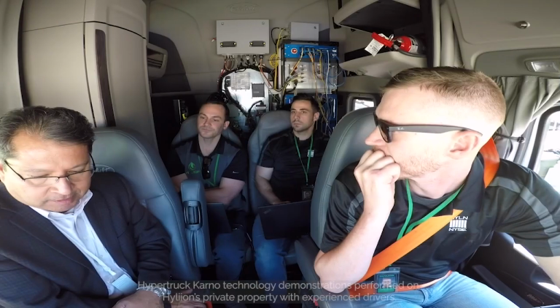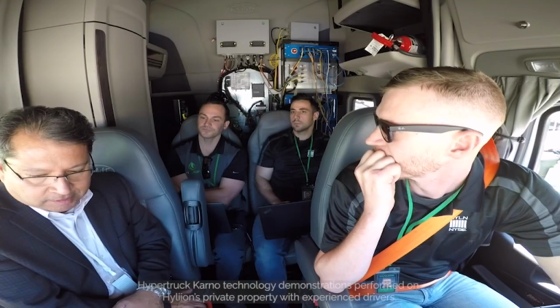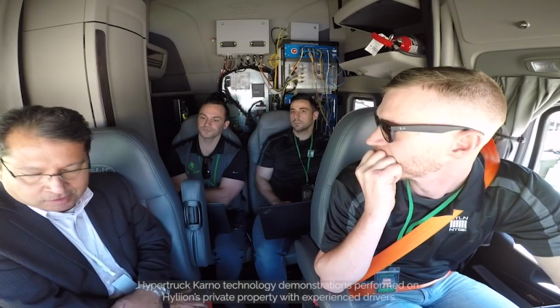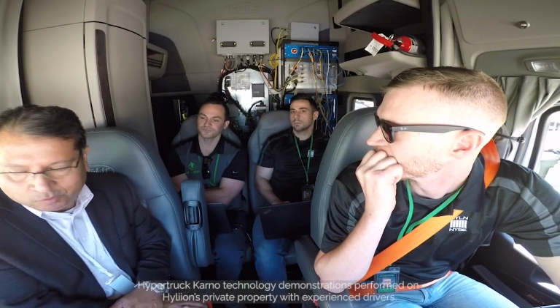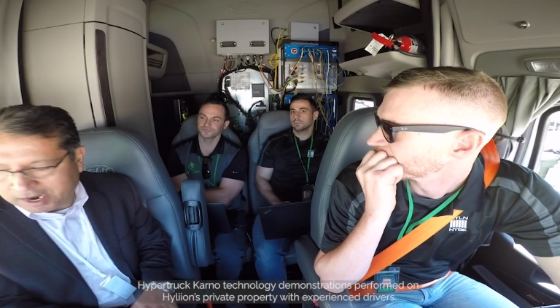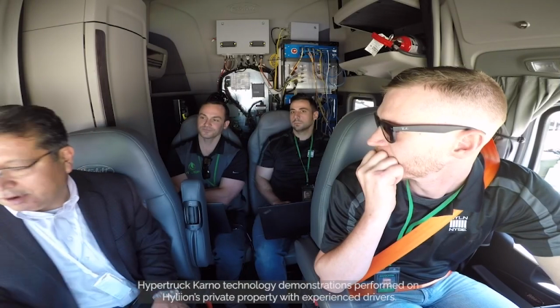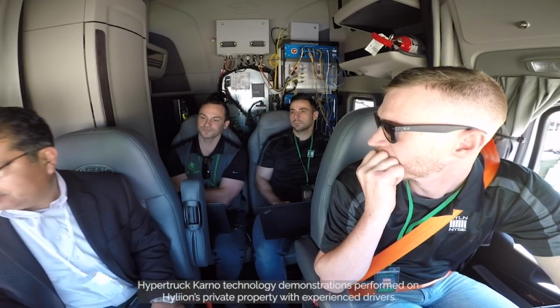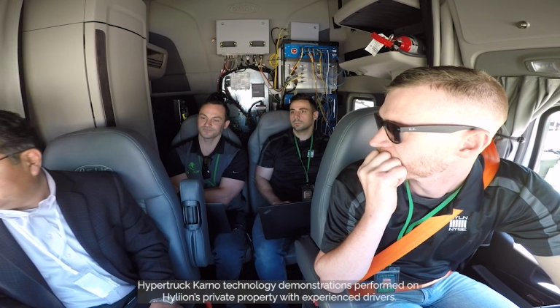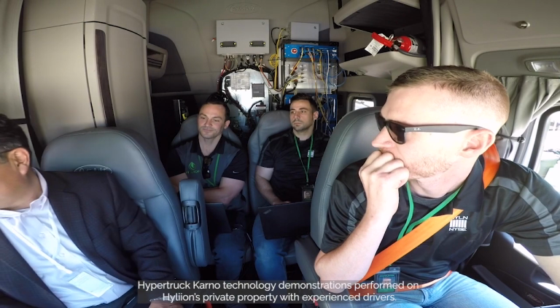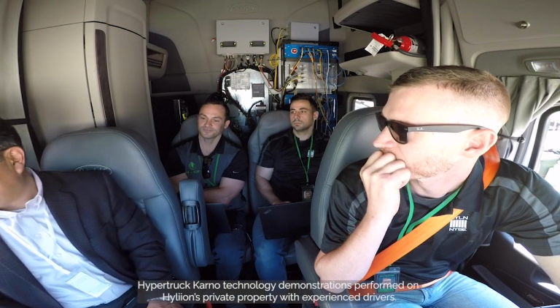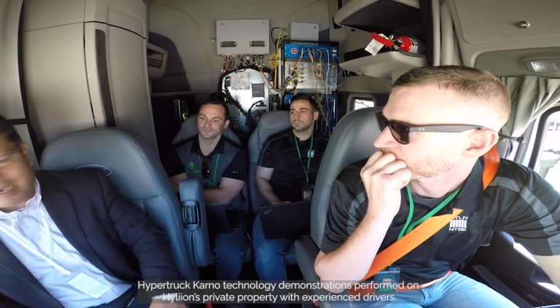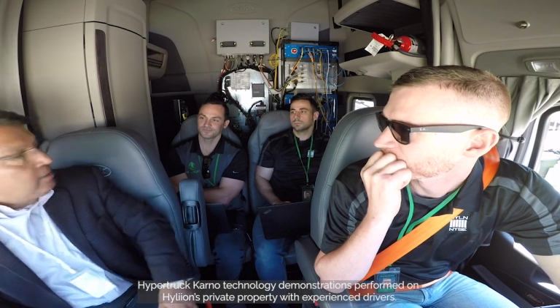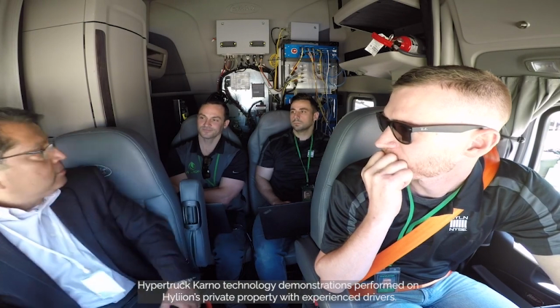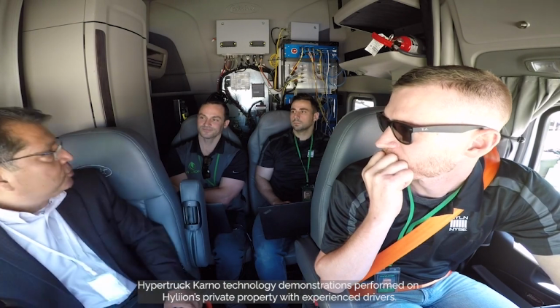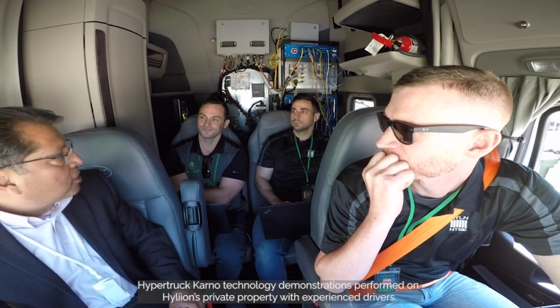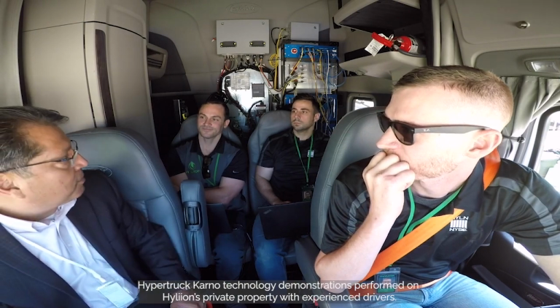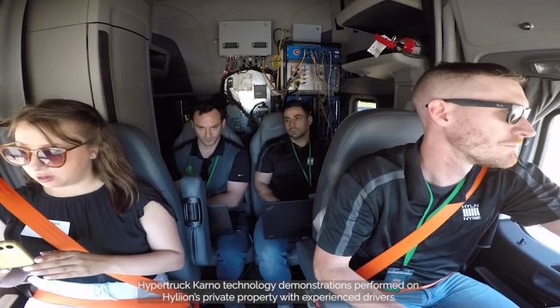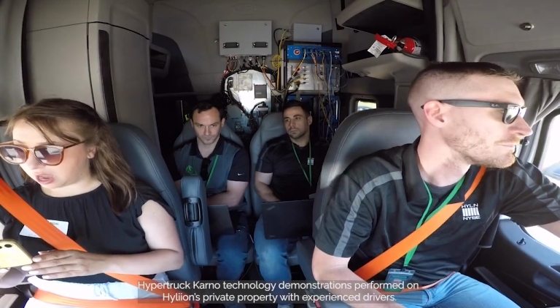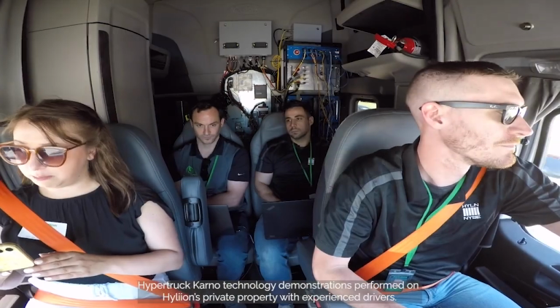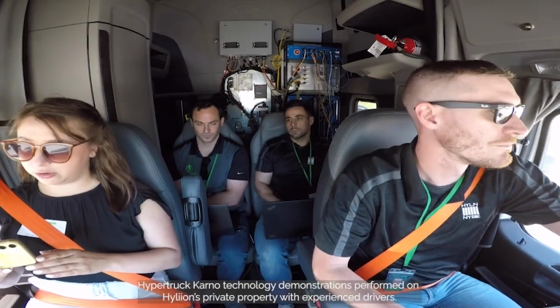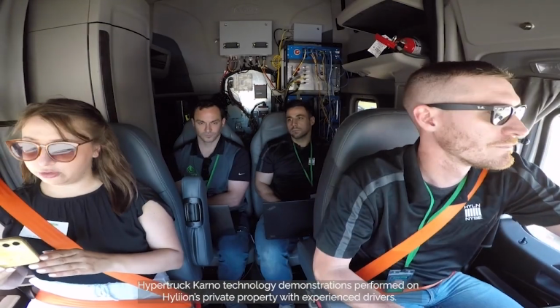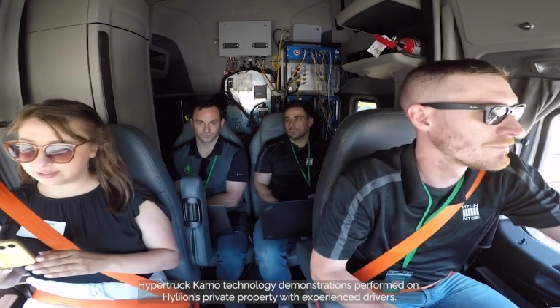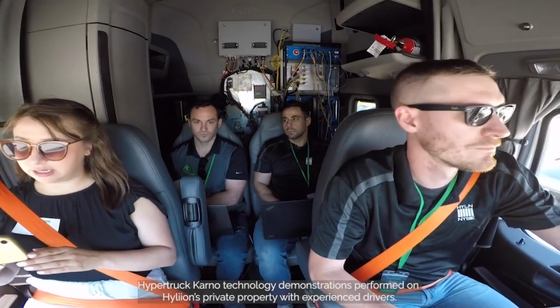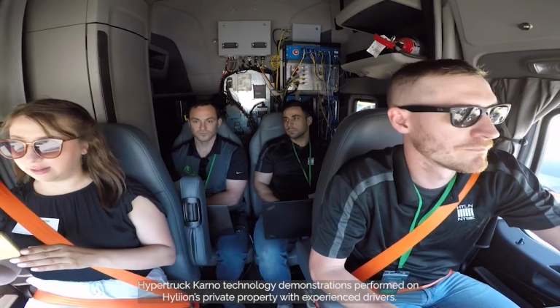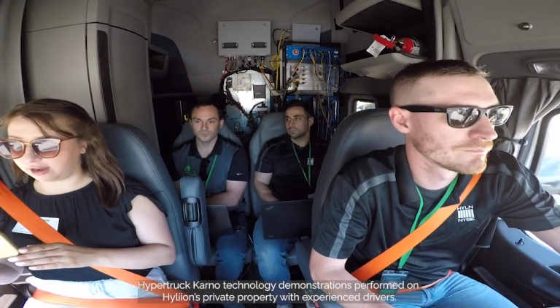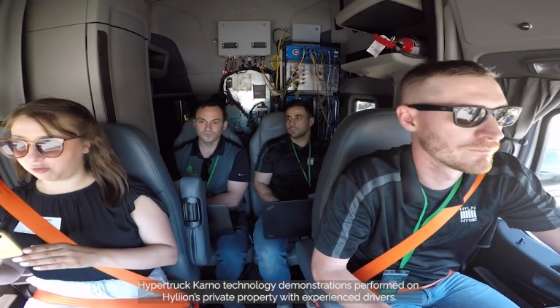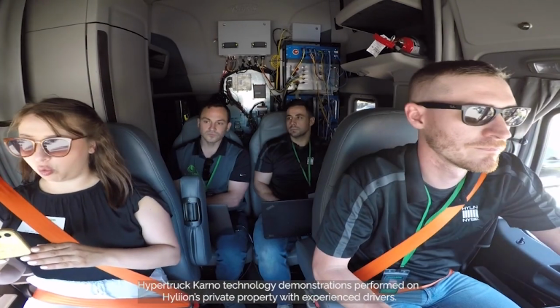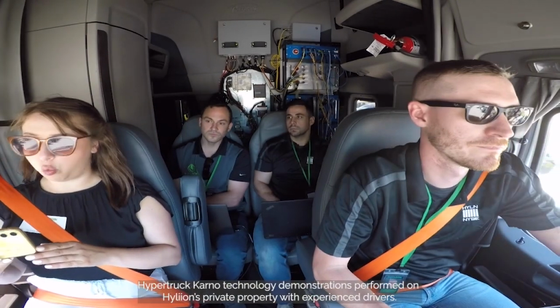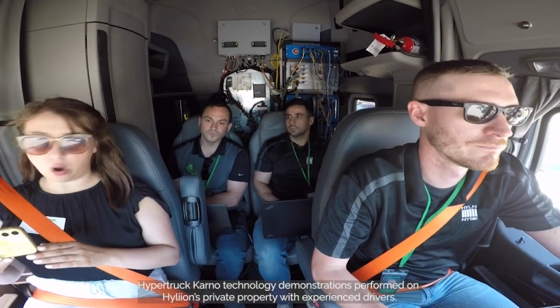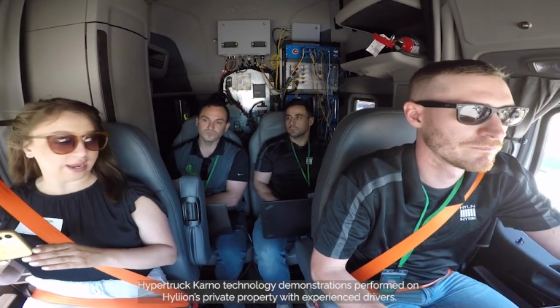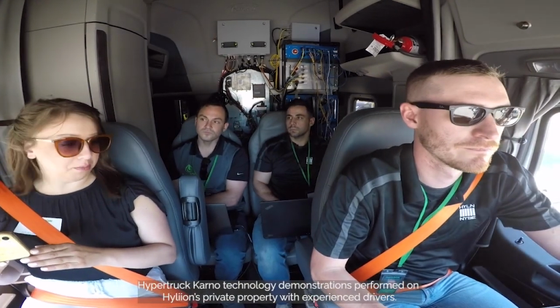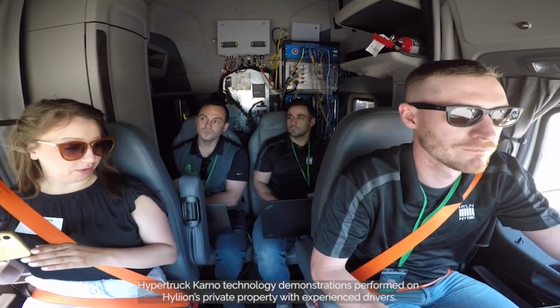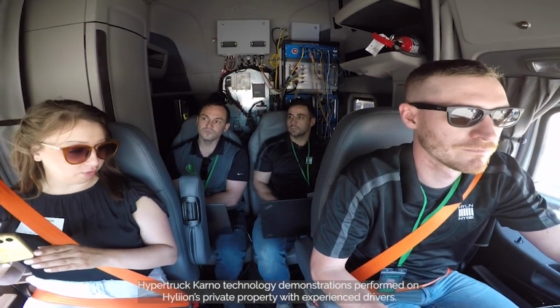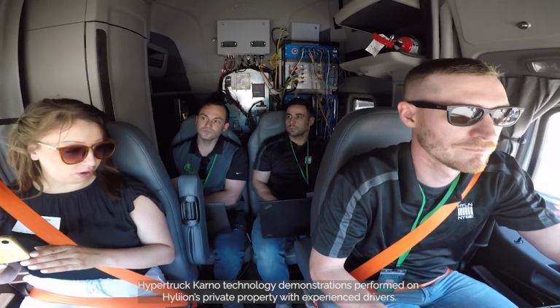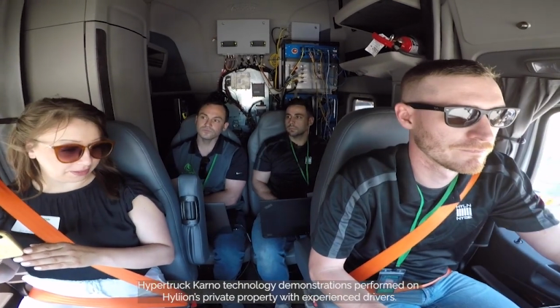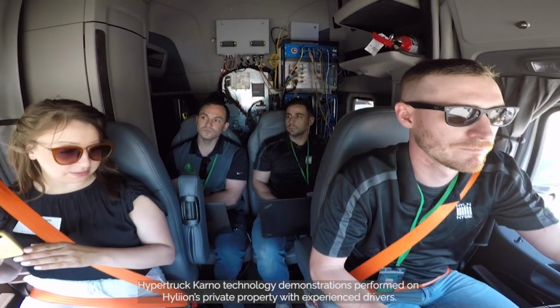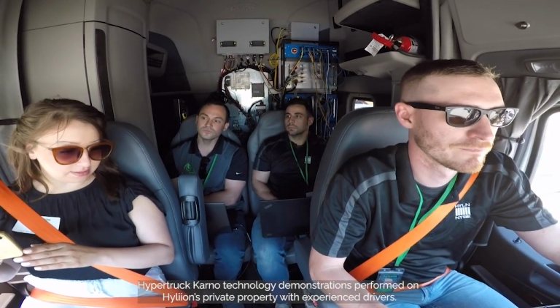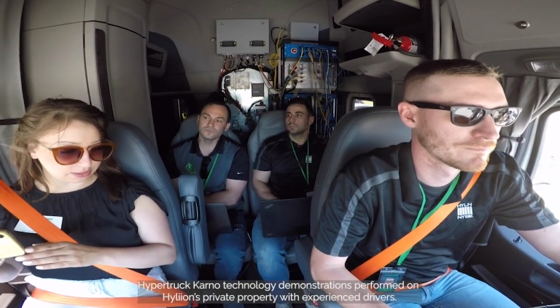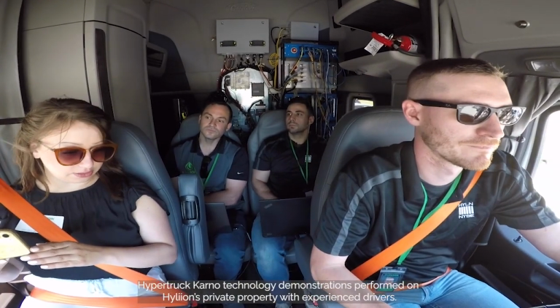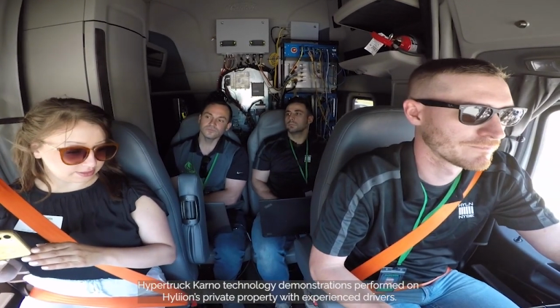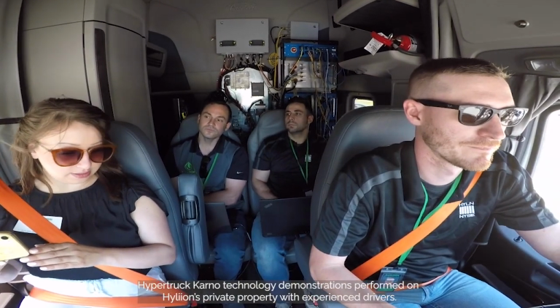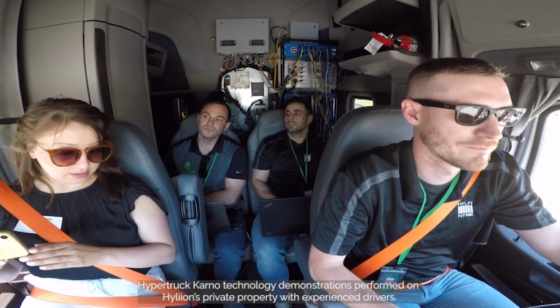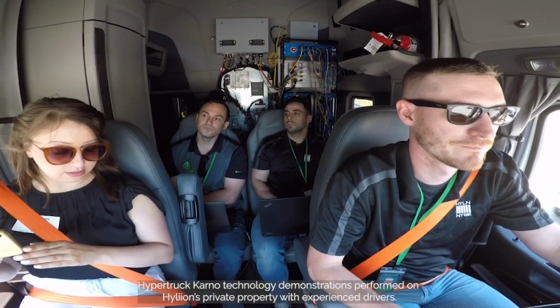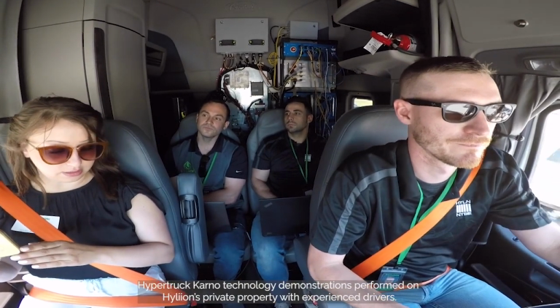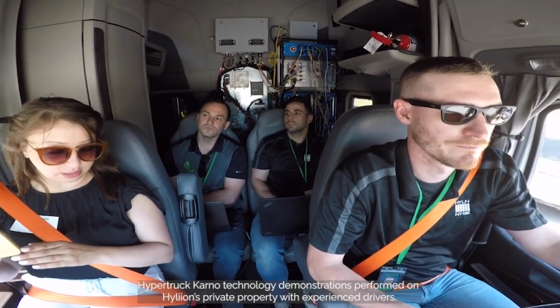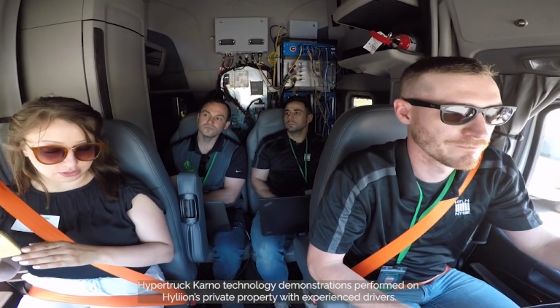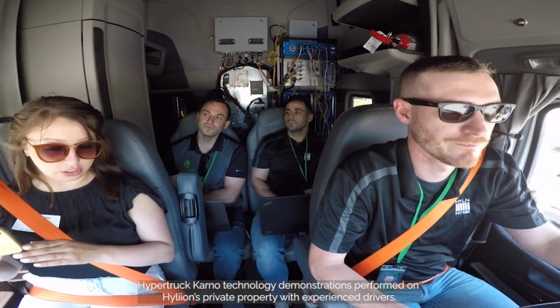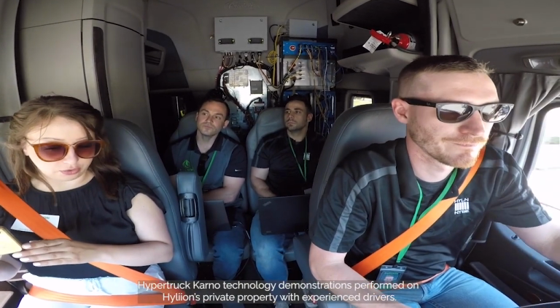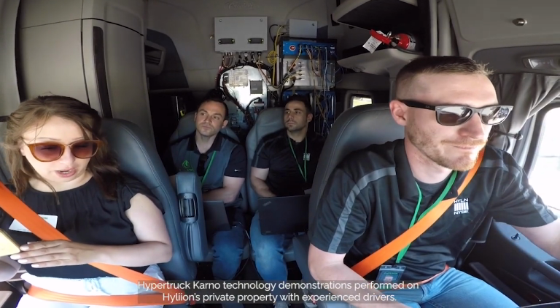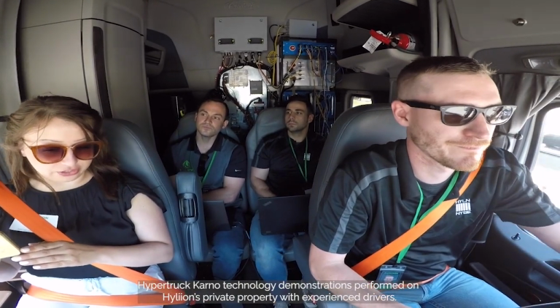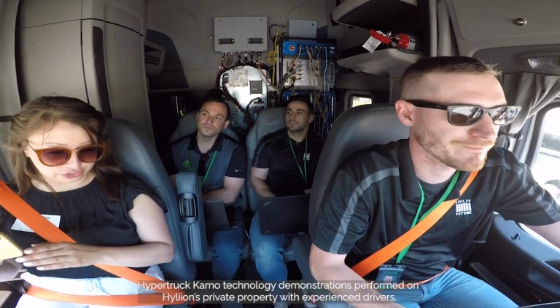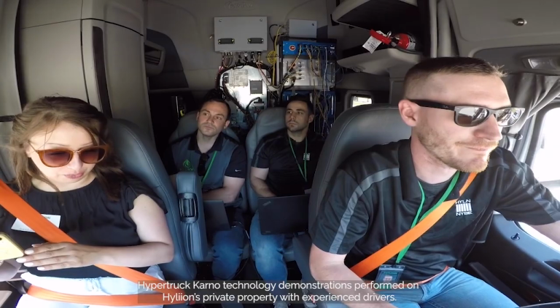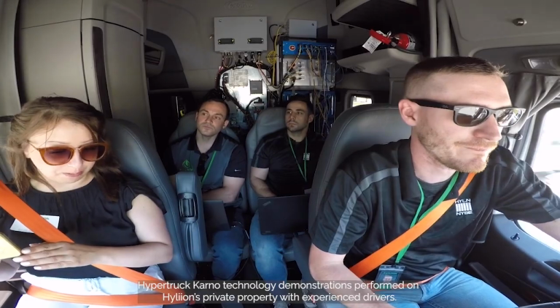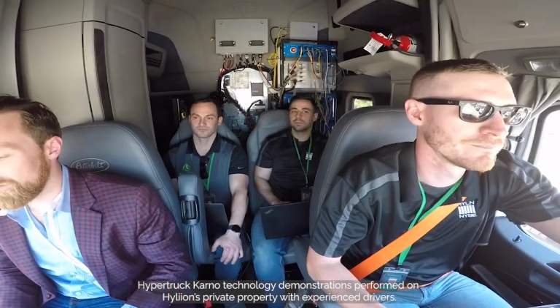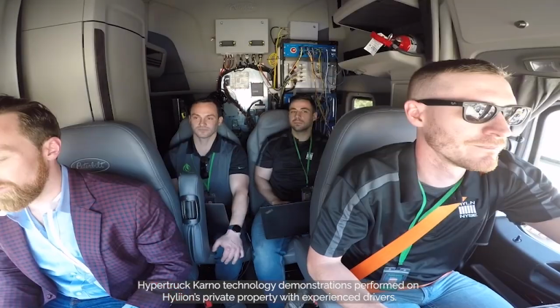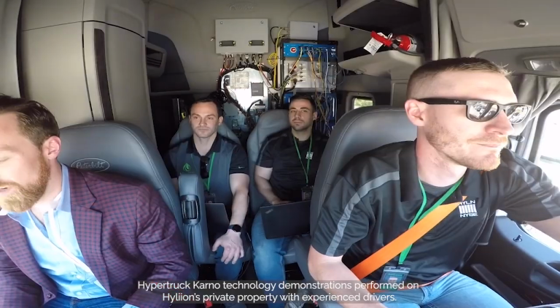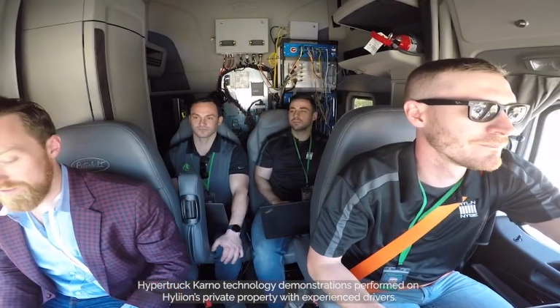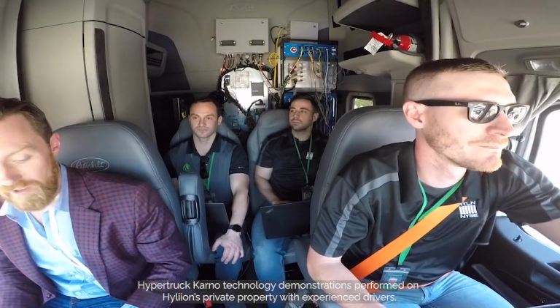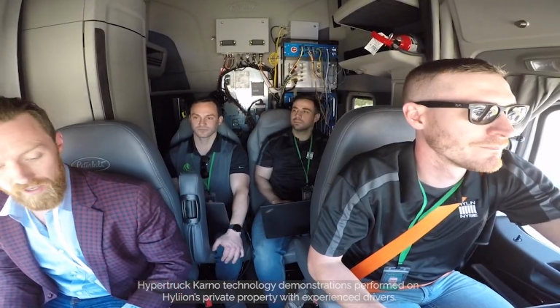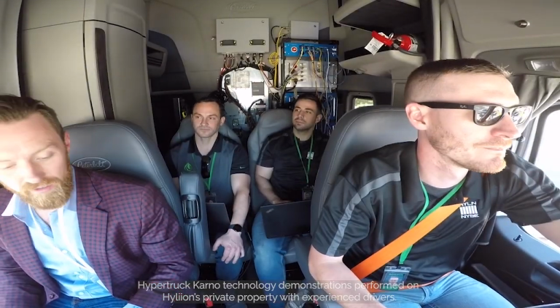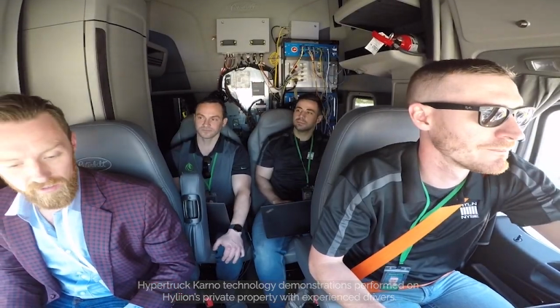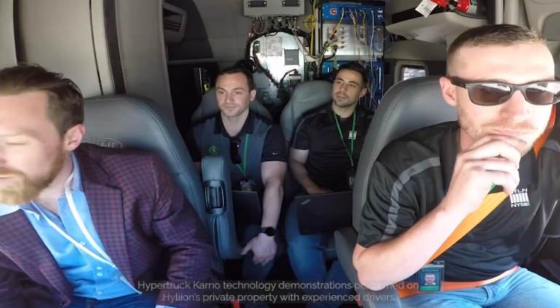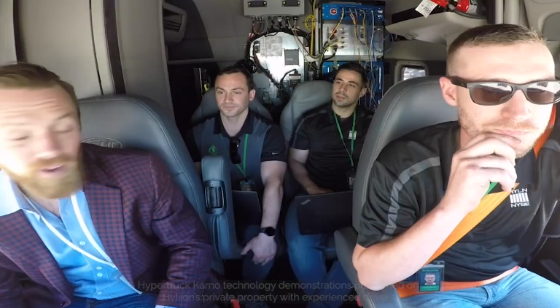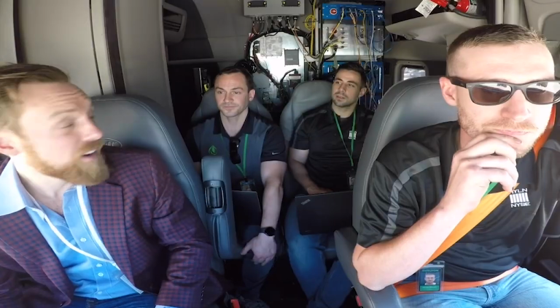Wow, great job. I'm noticing a lot of quiet performance — there's no engine rumble. Drives great, it's badass.